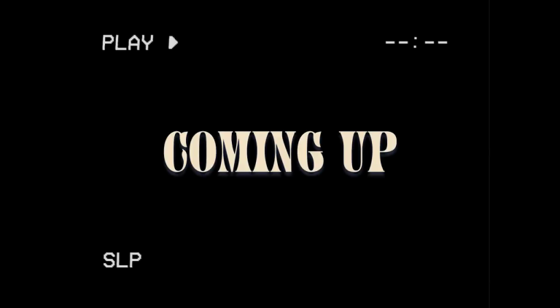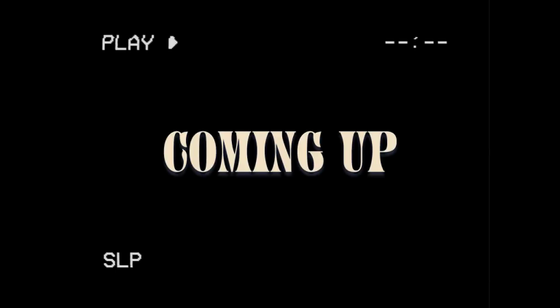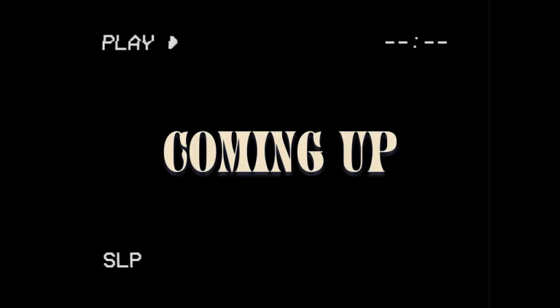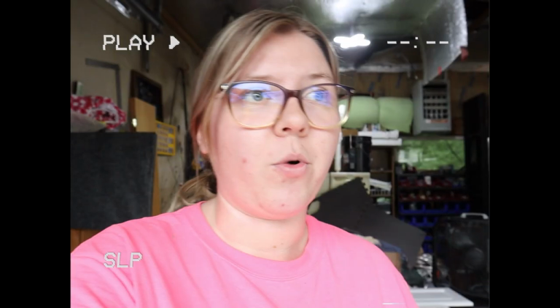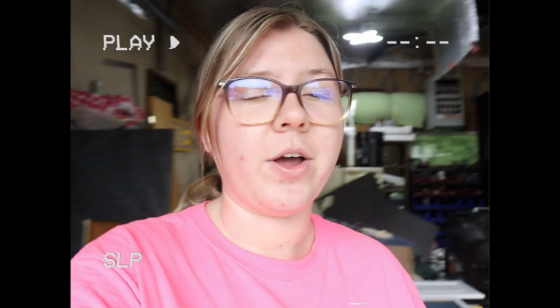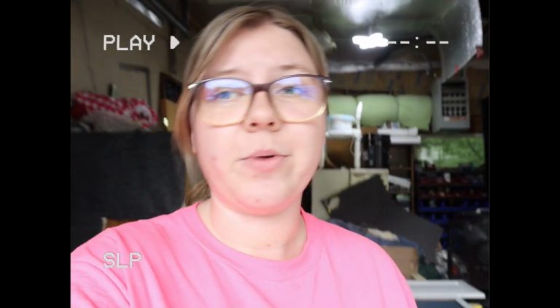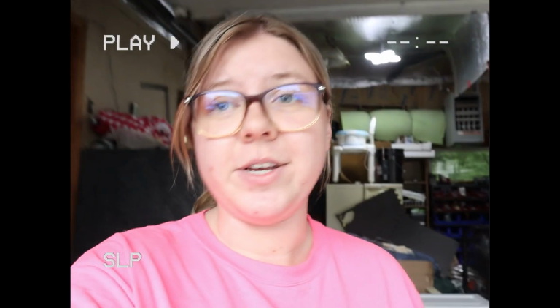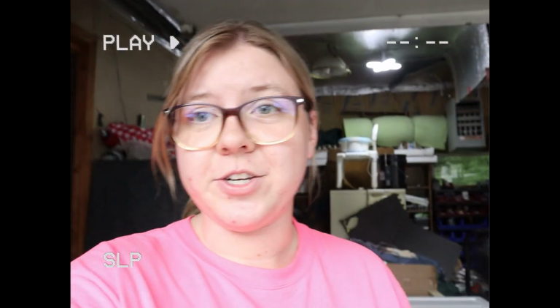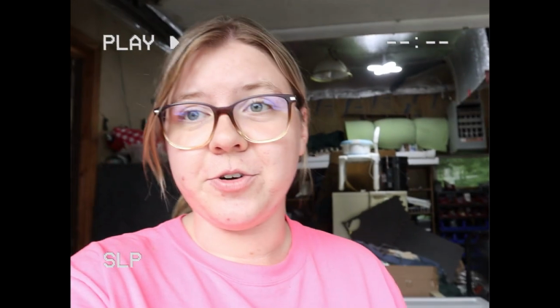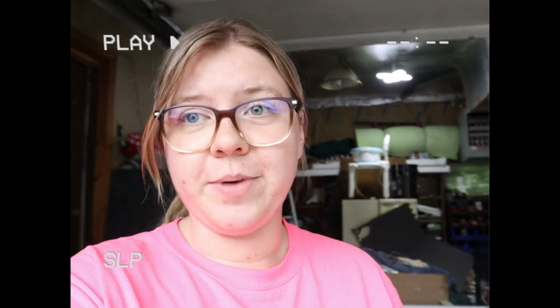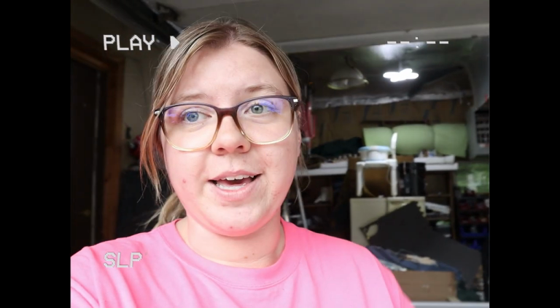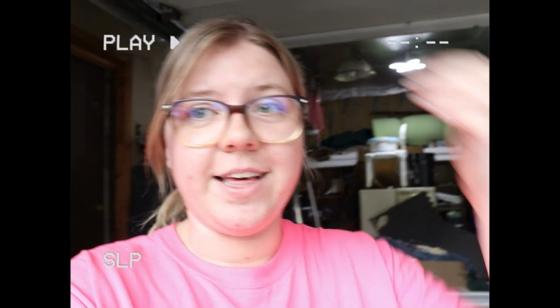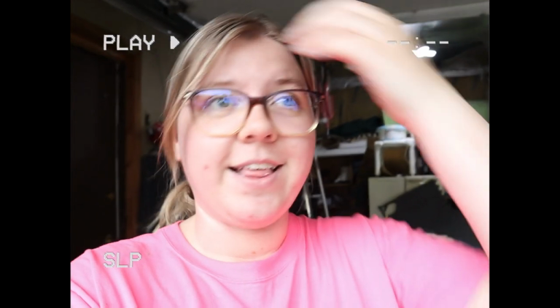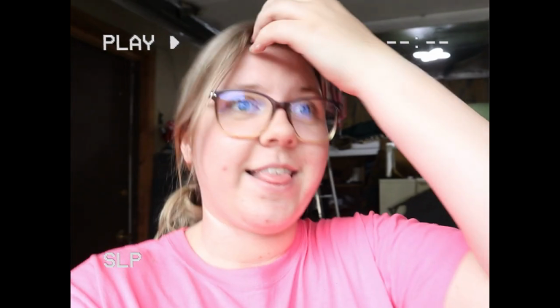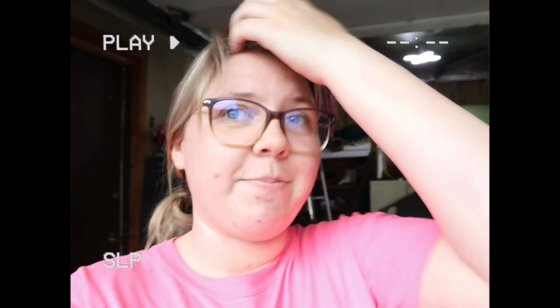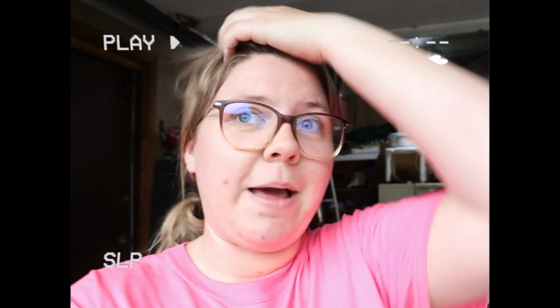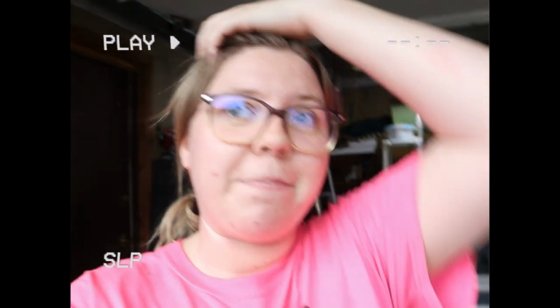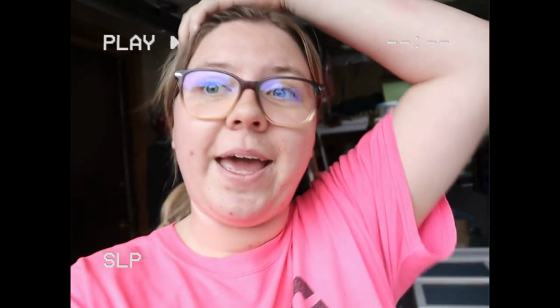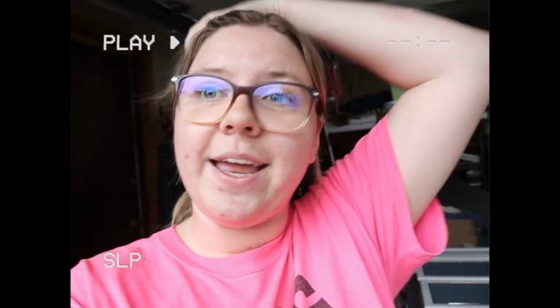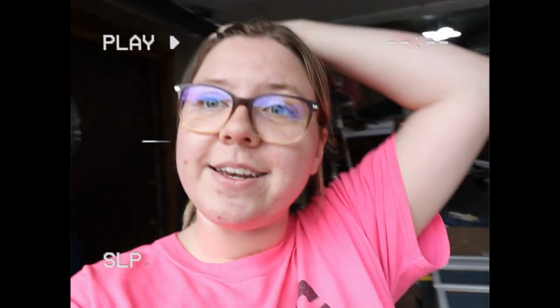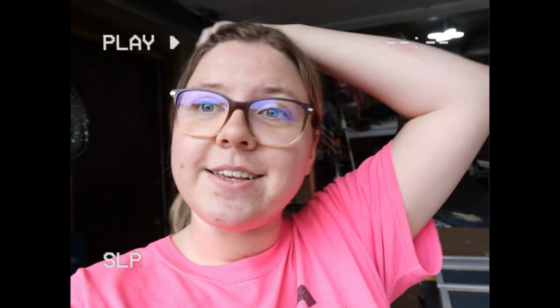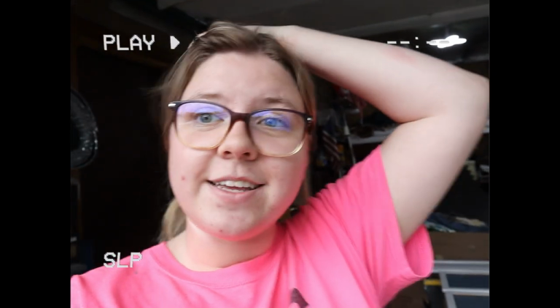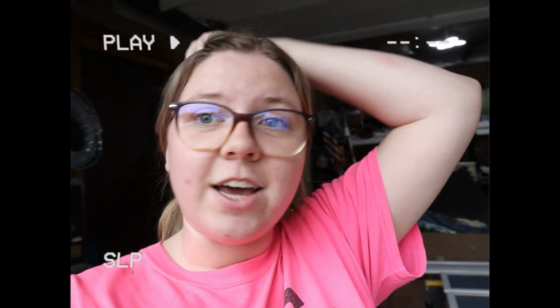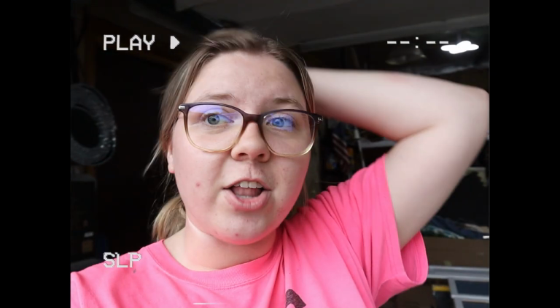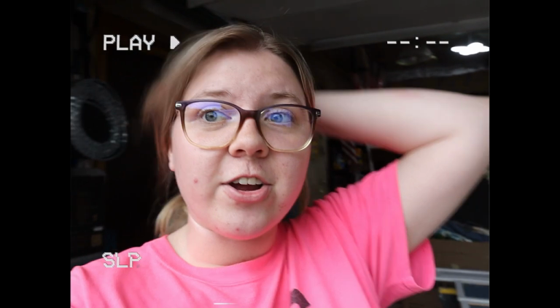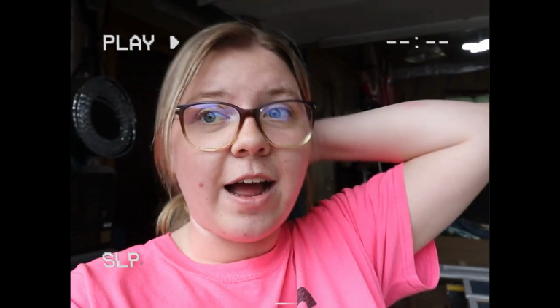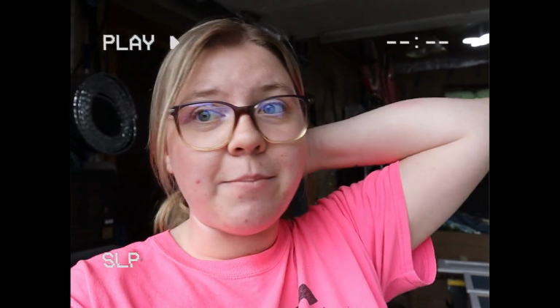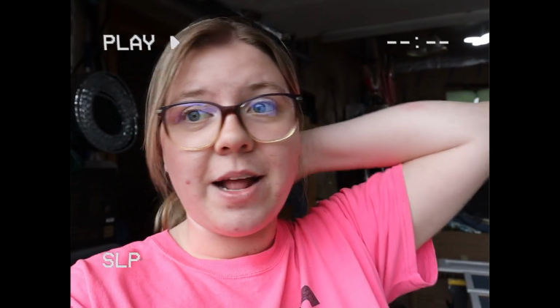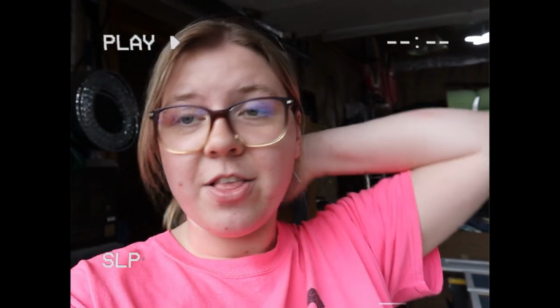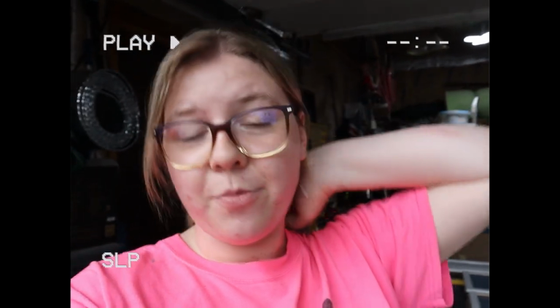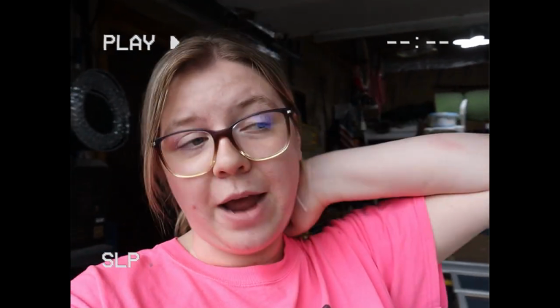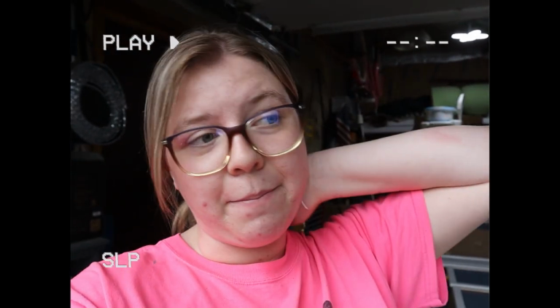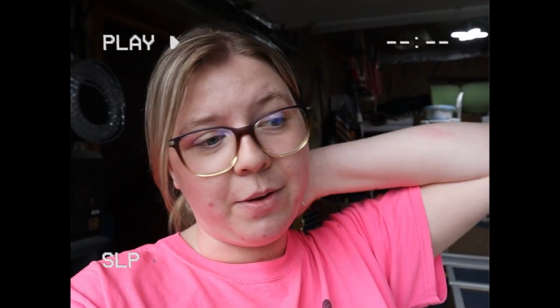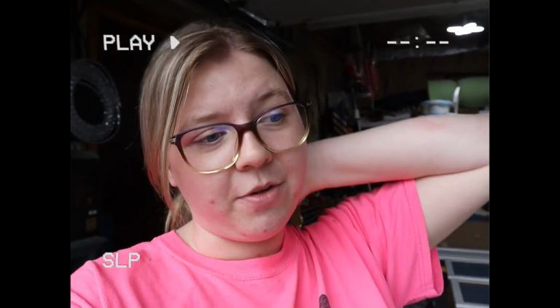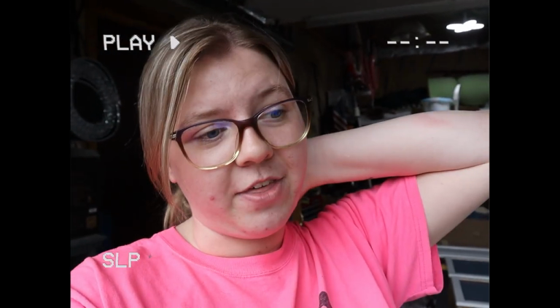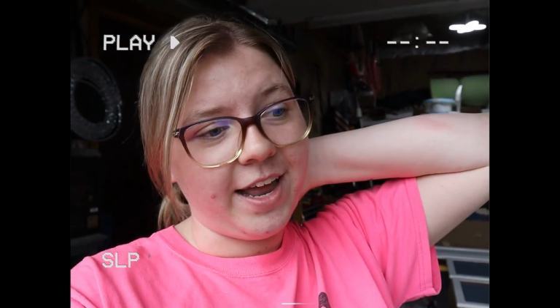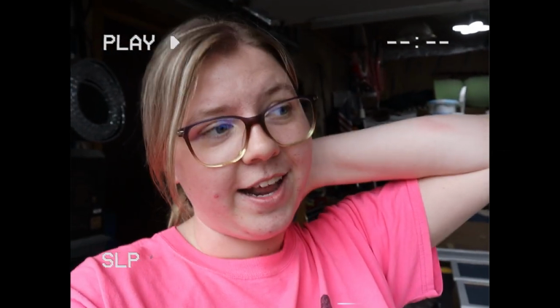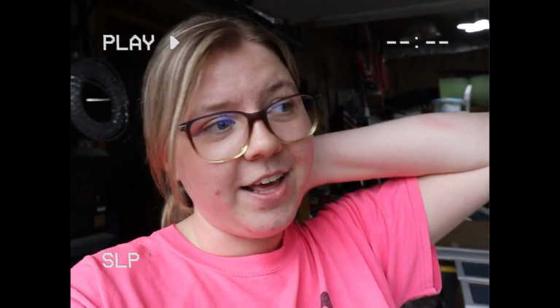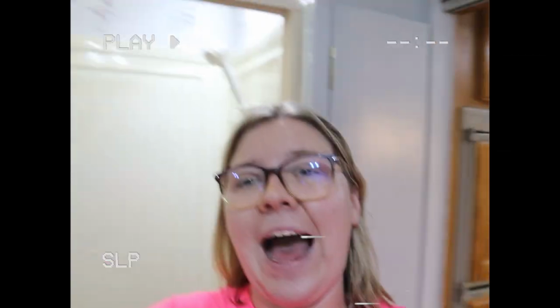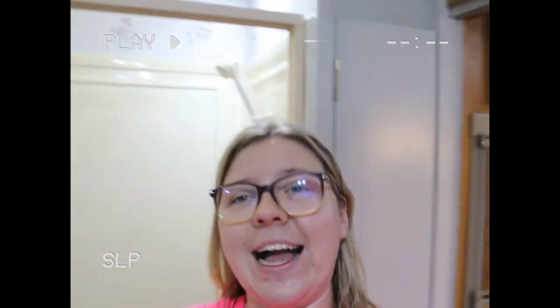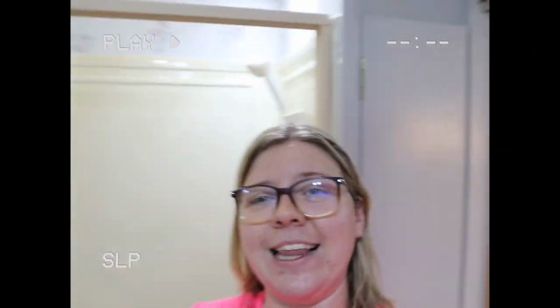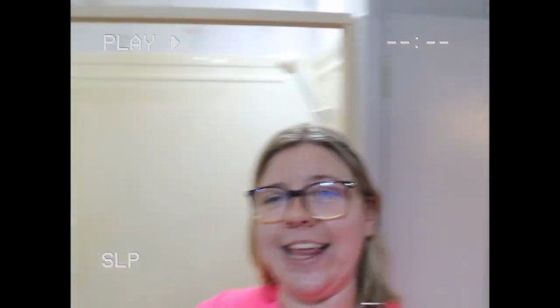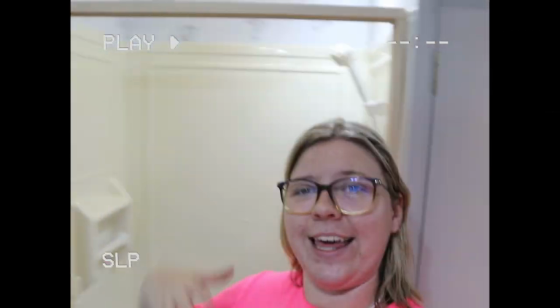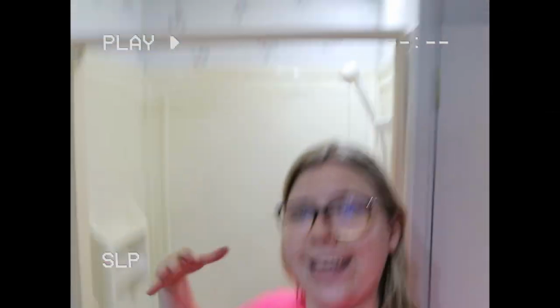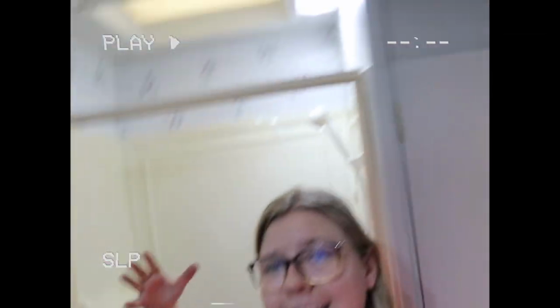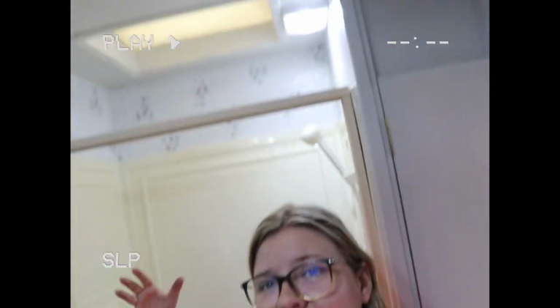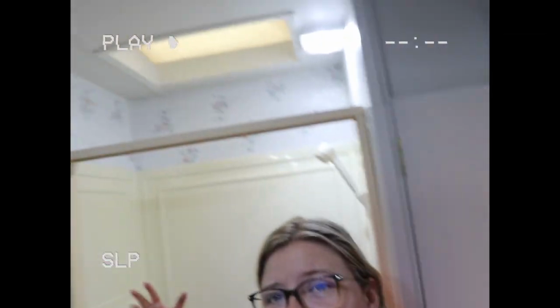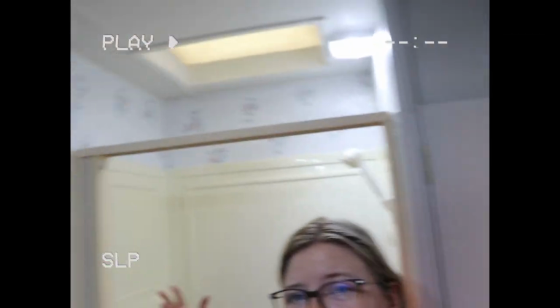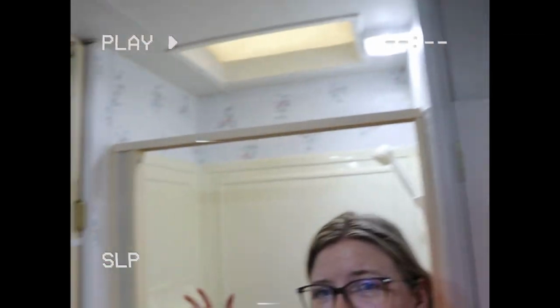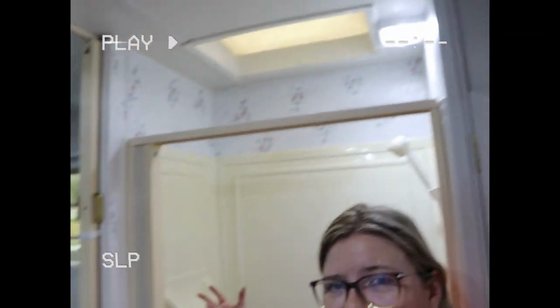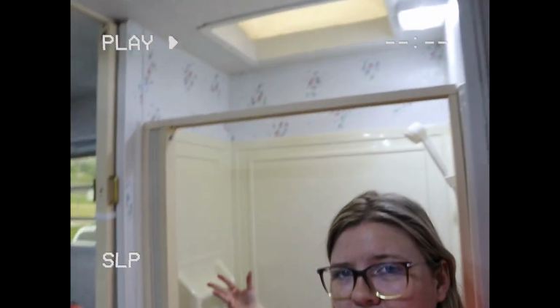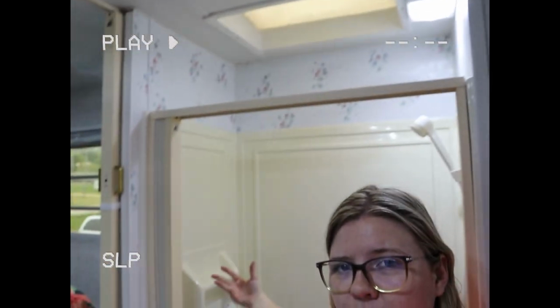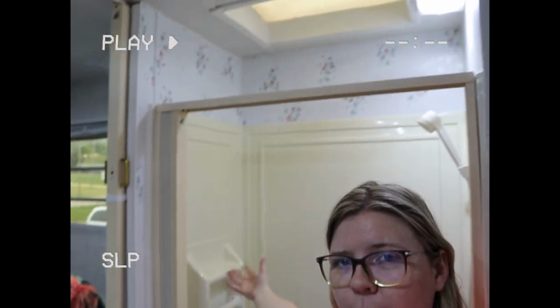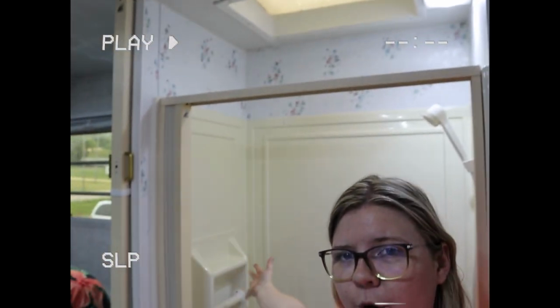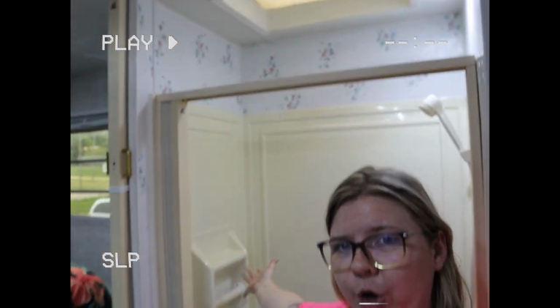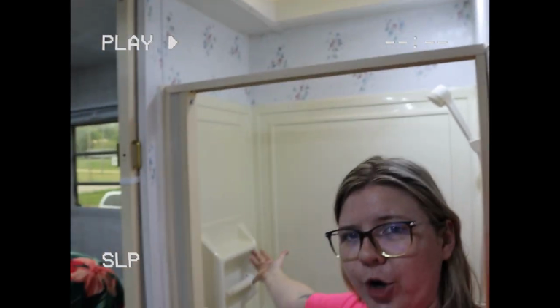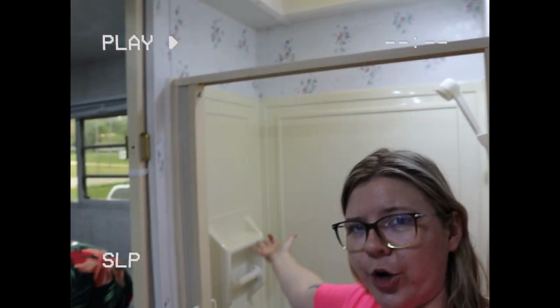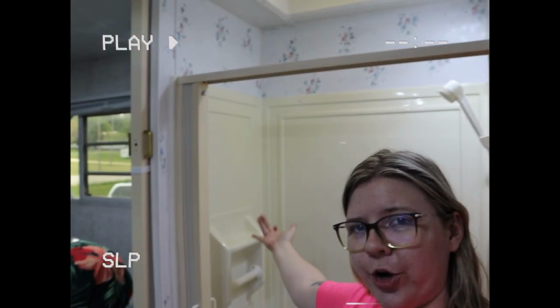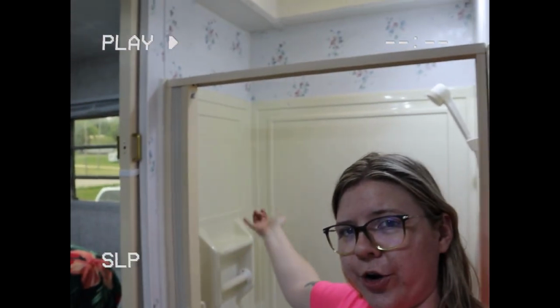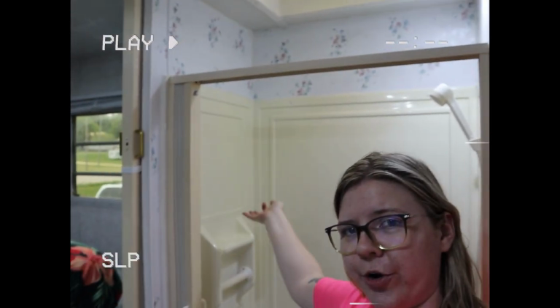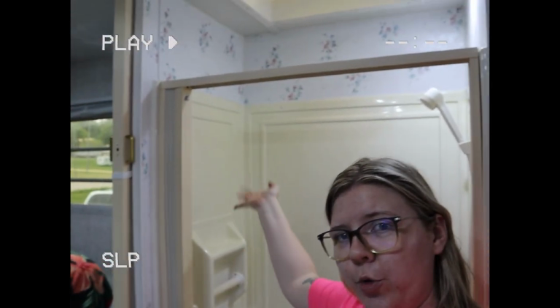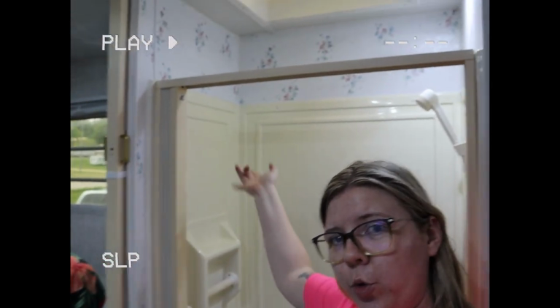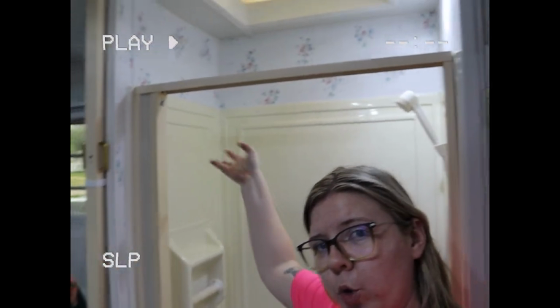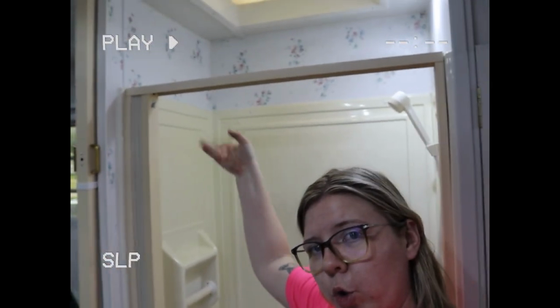My paint color — I'm not super happy with it. Tackling the shower — woo!